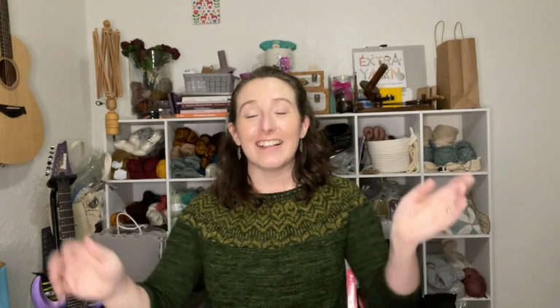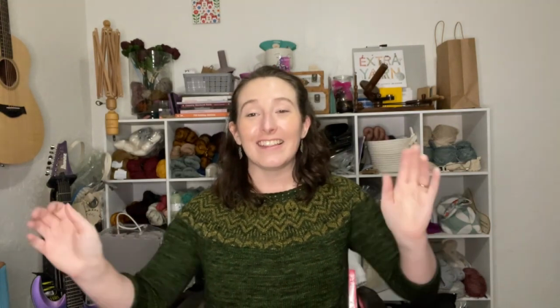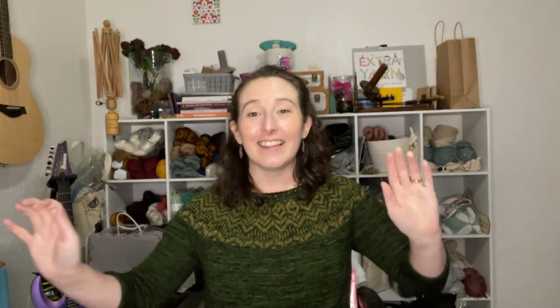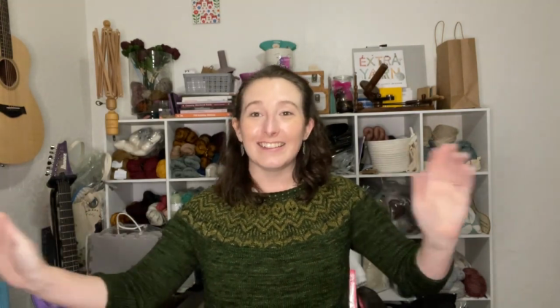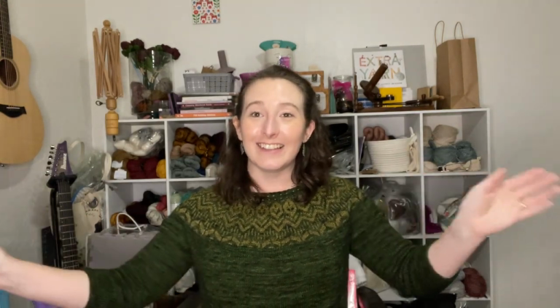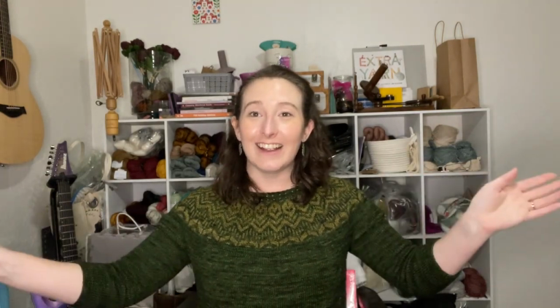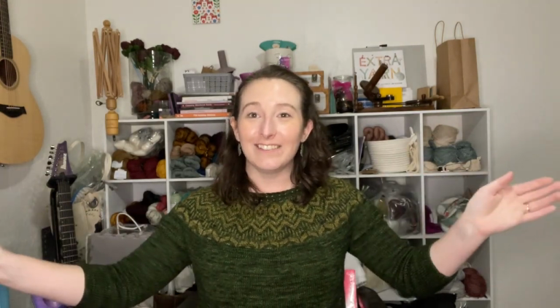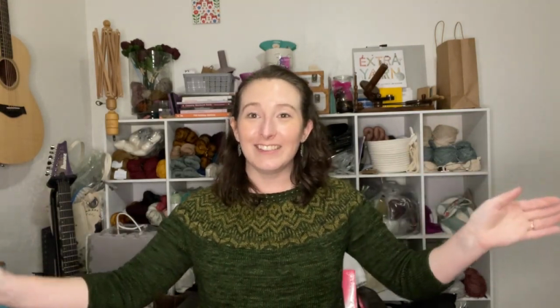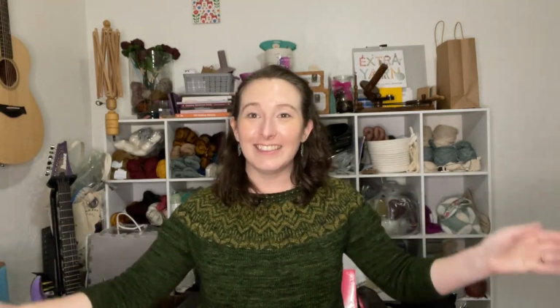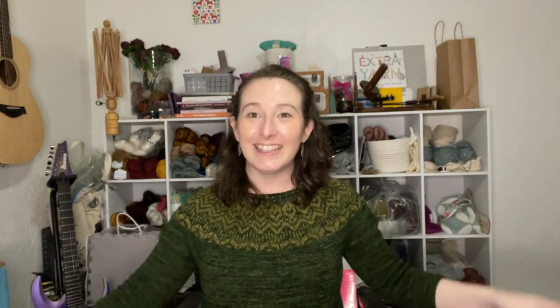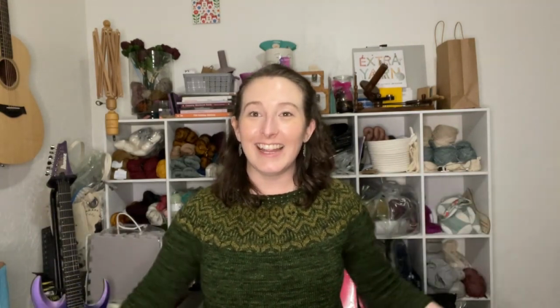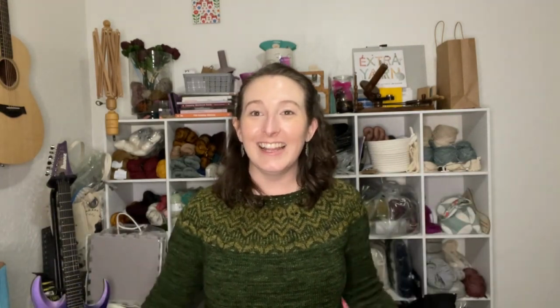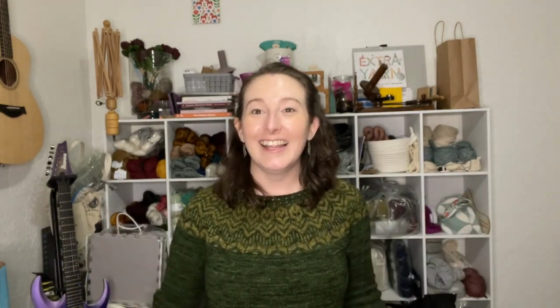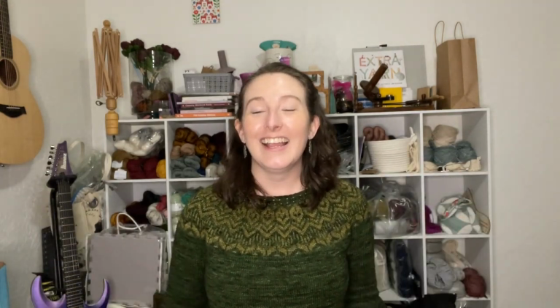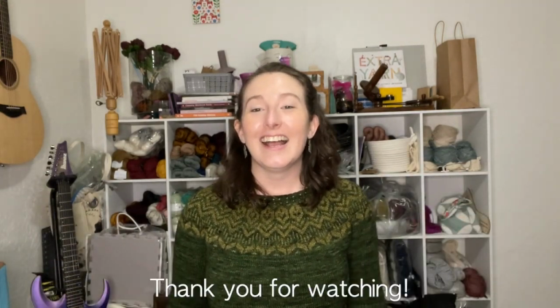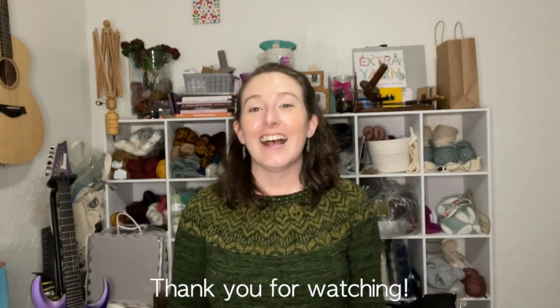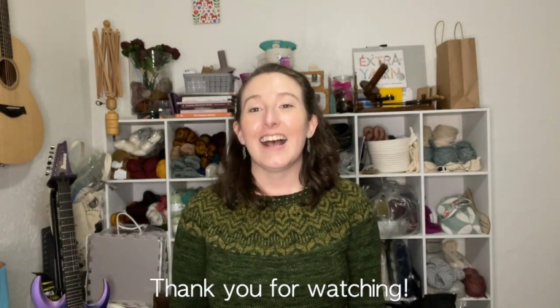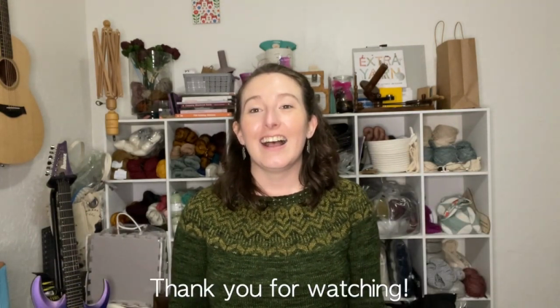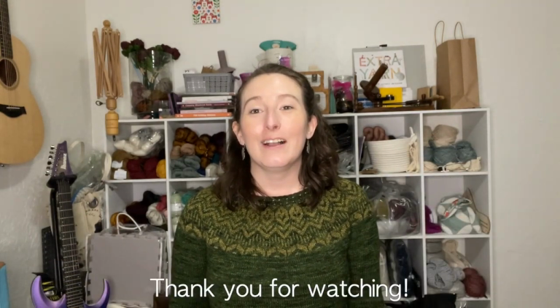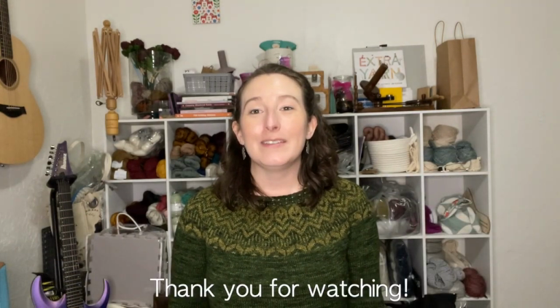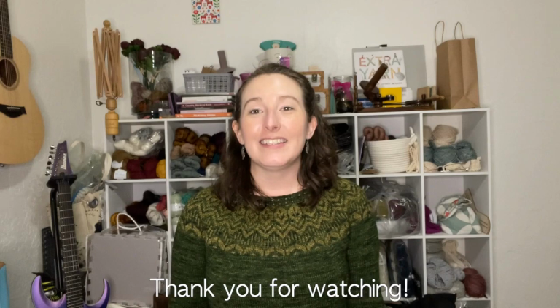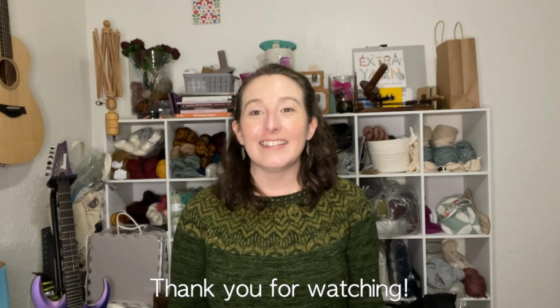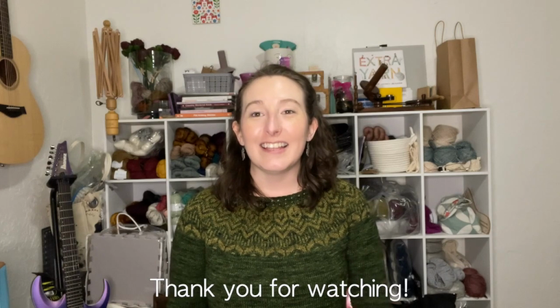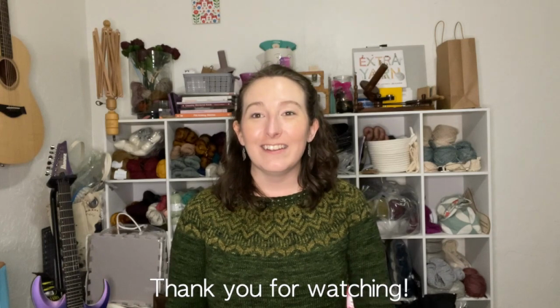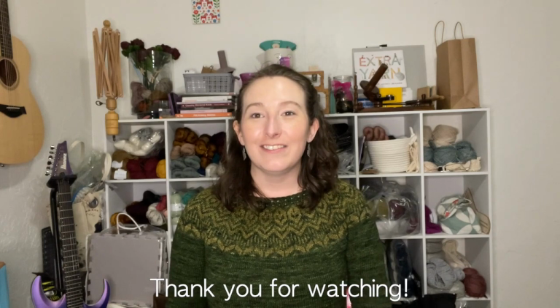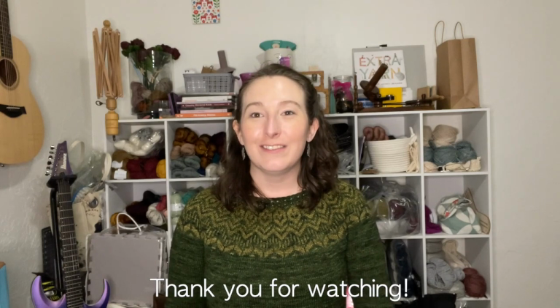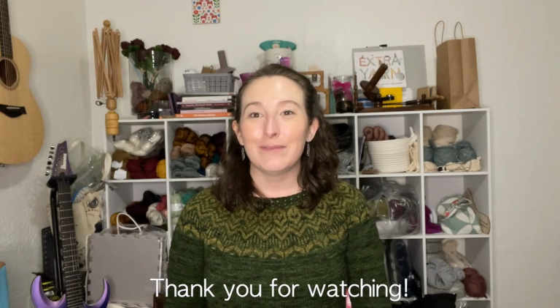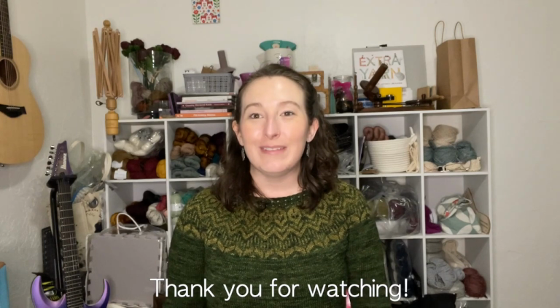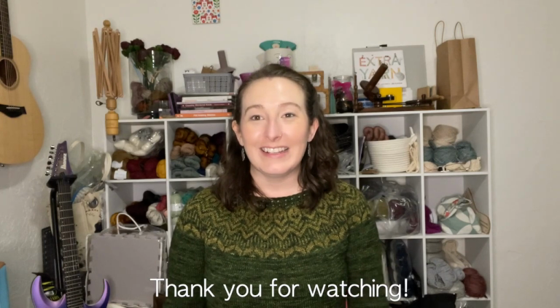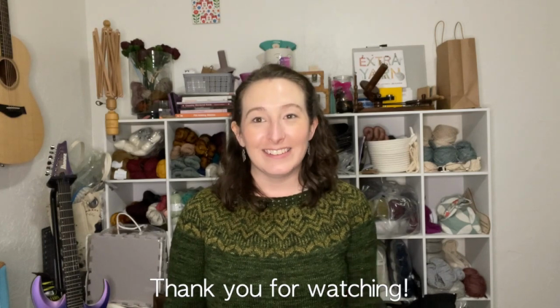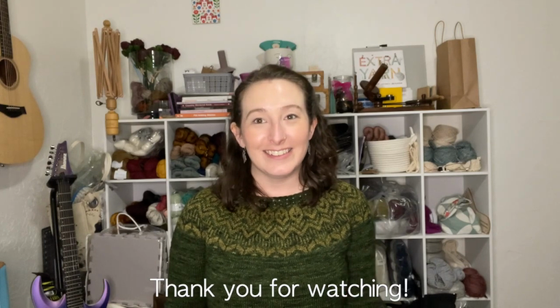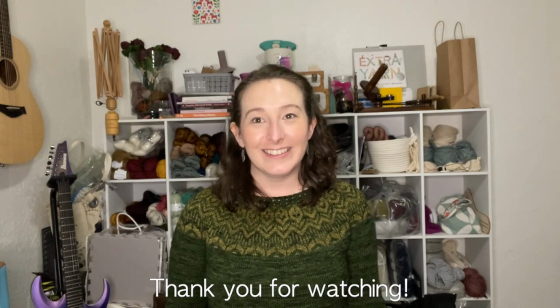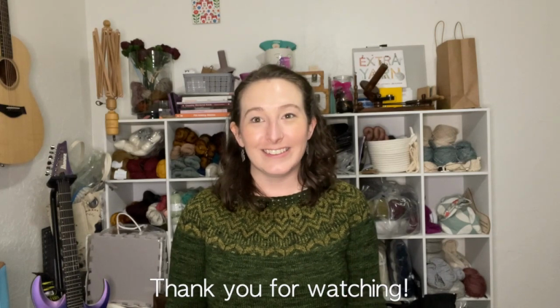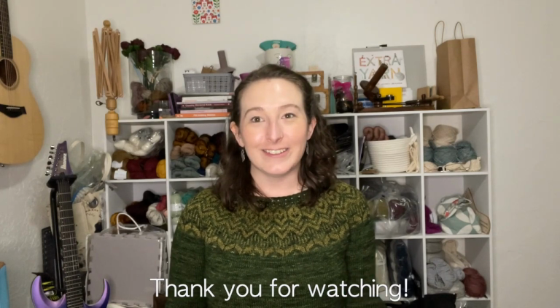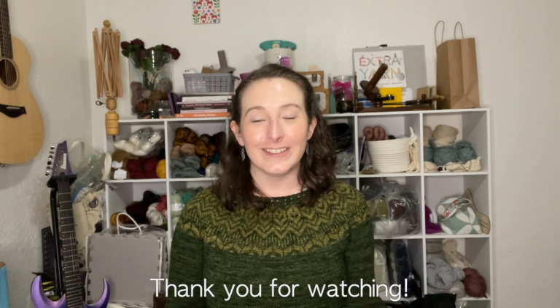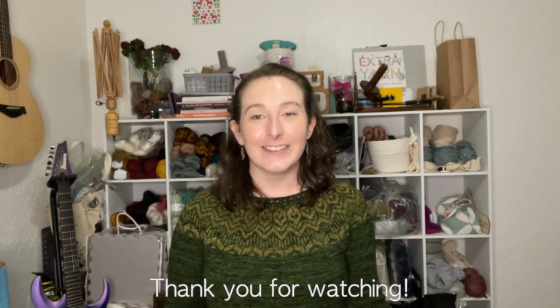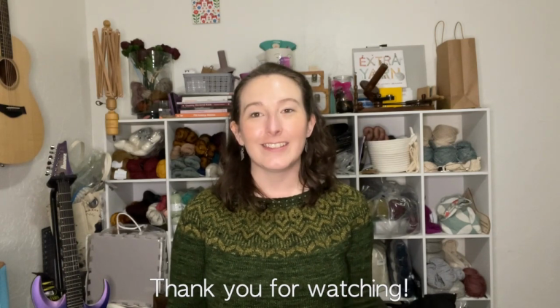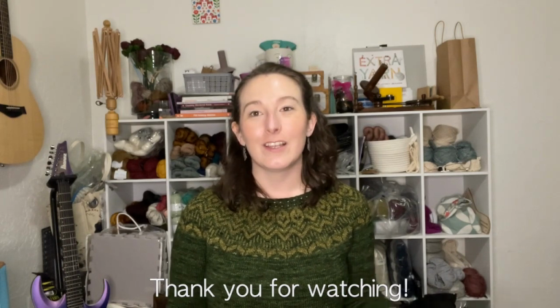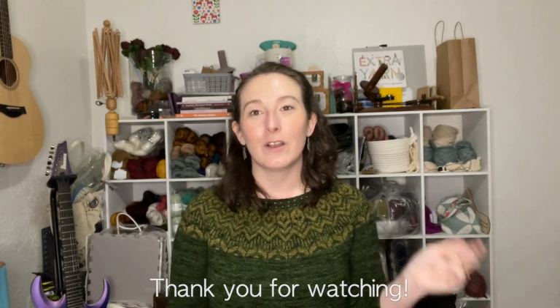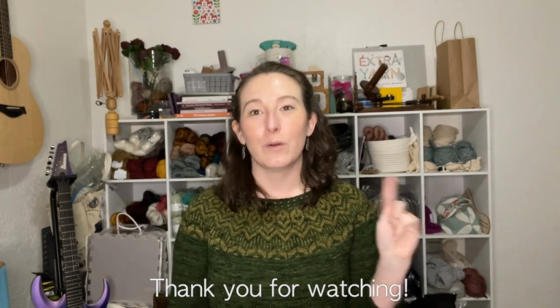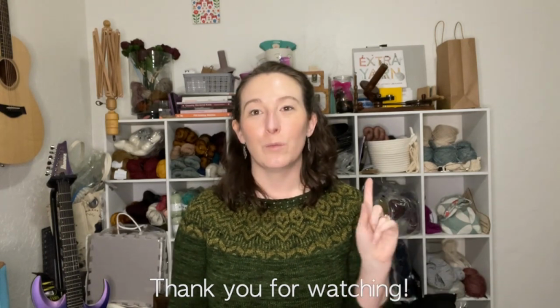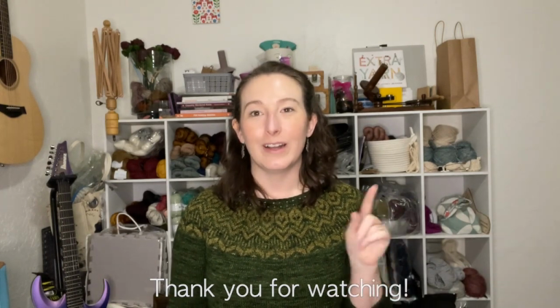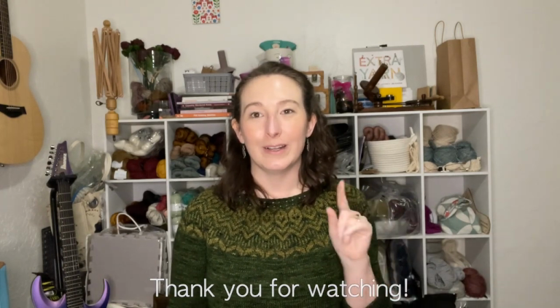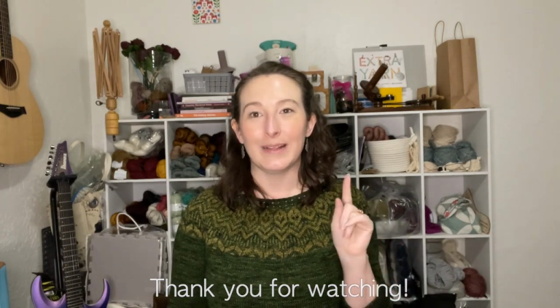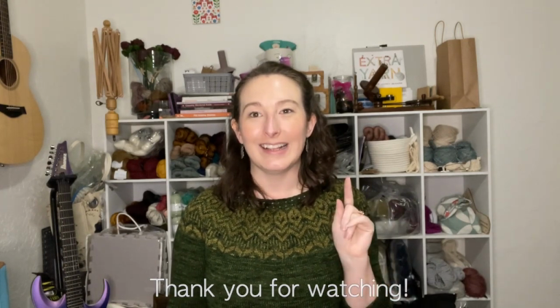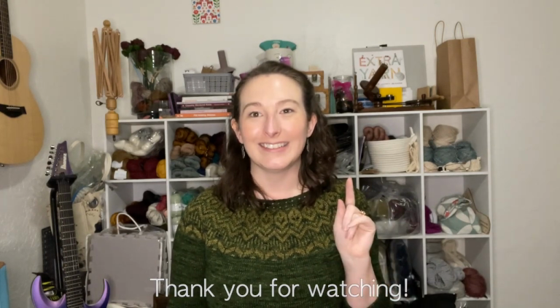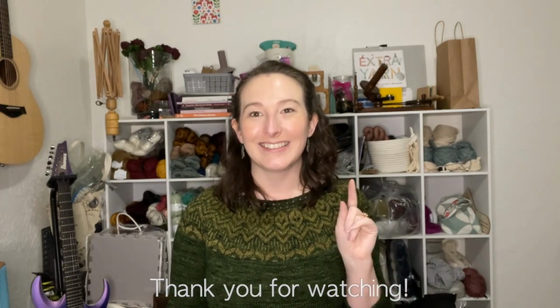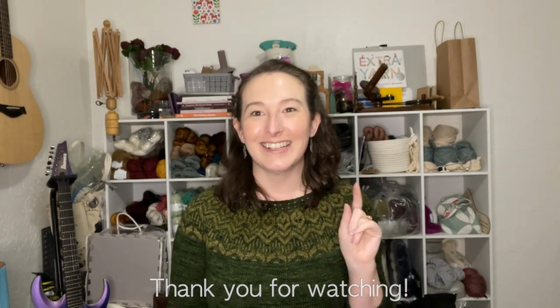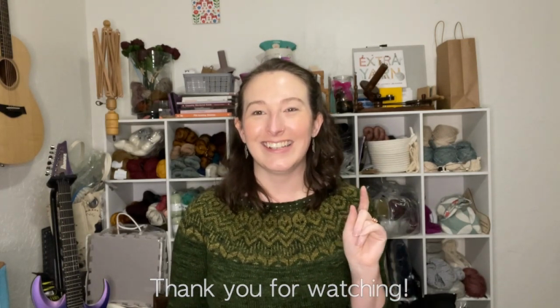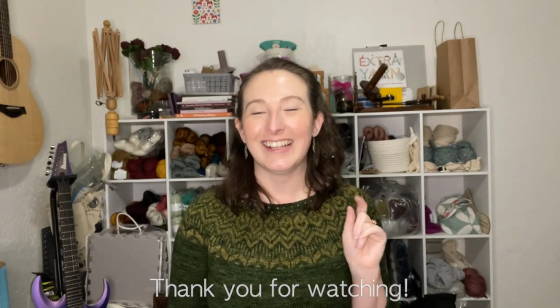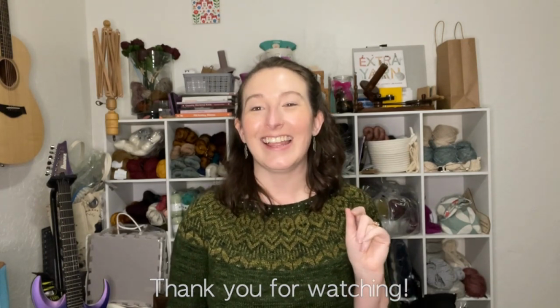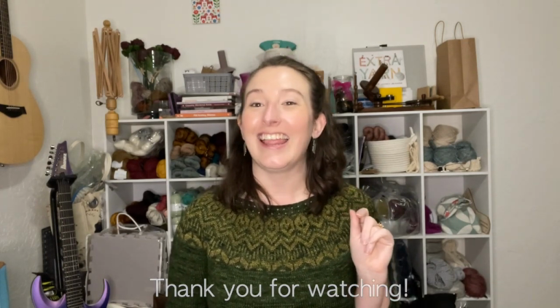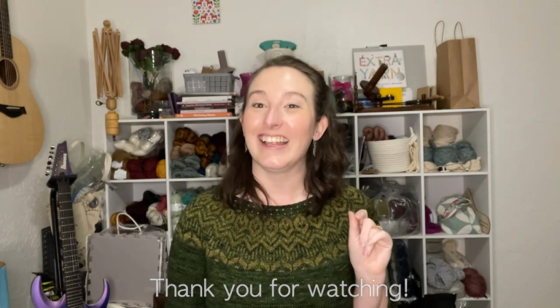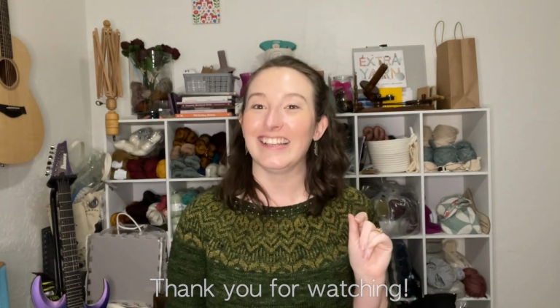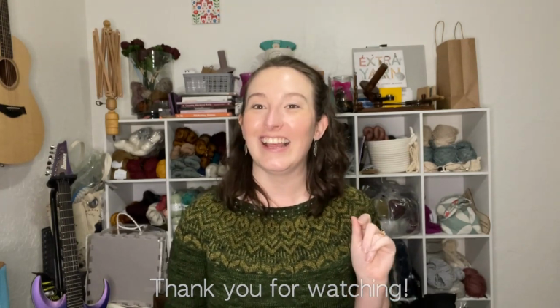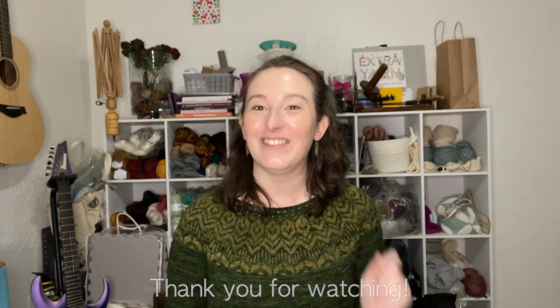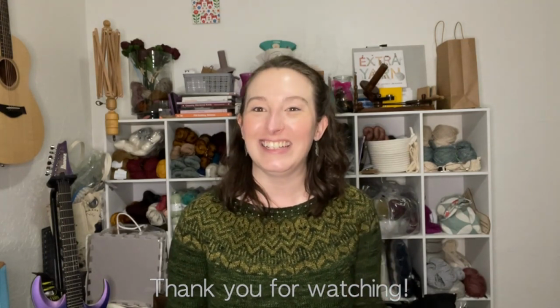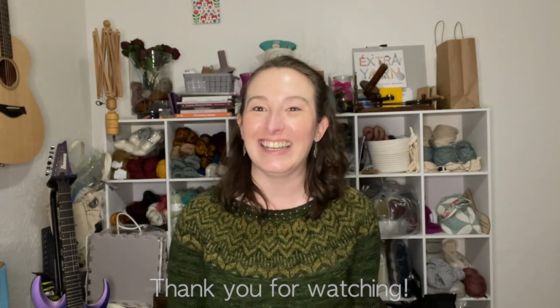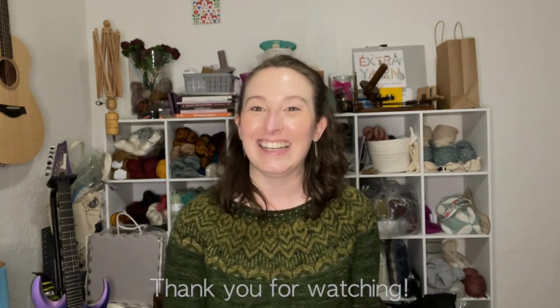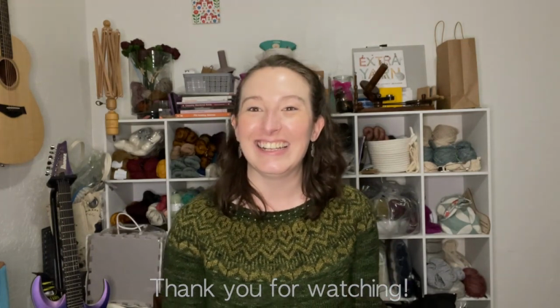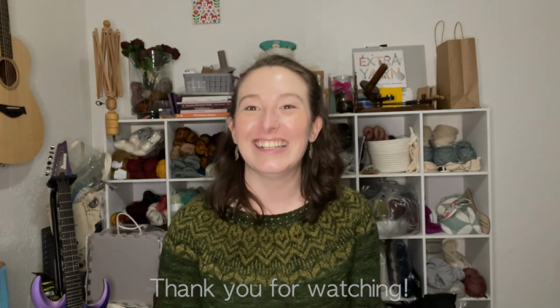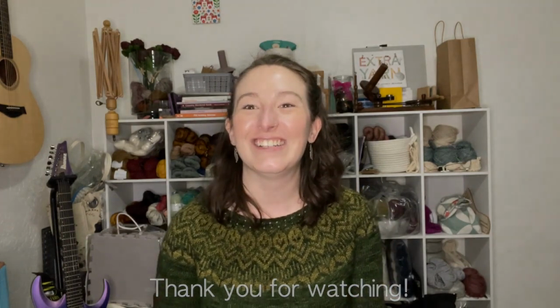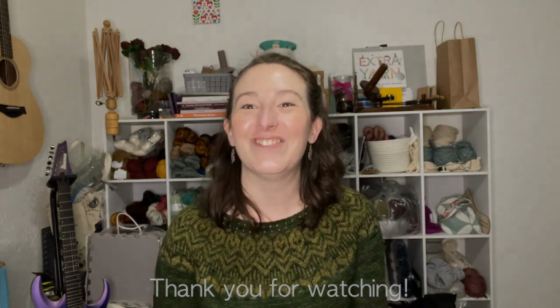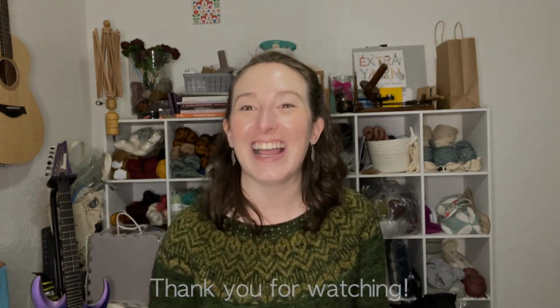That's all I have for you today. Stay safe, make good decisions, wear your mask, and happy knitting. Bye!